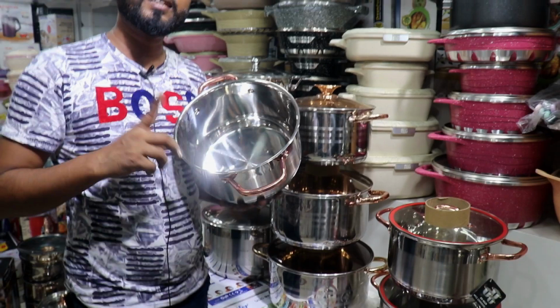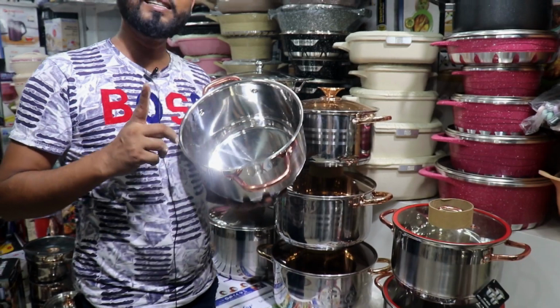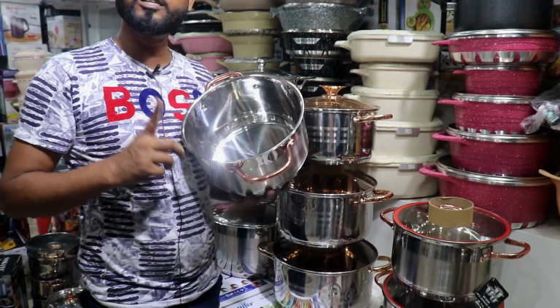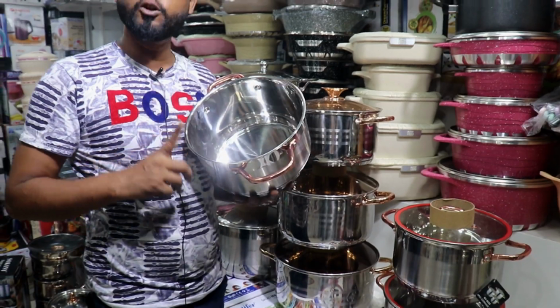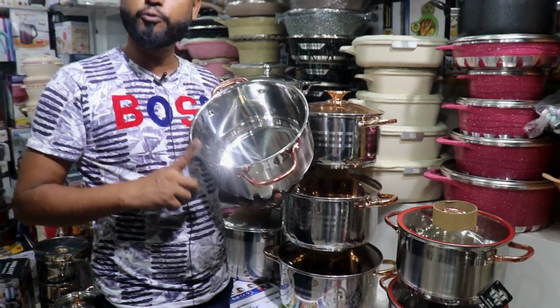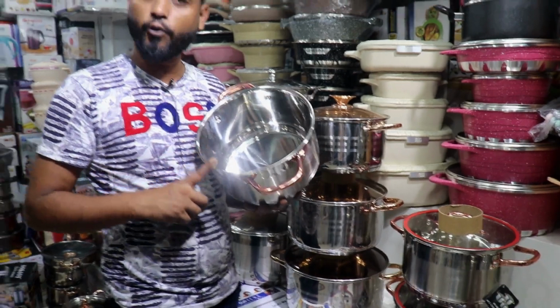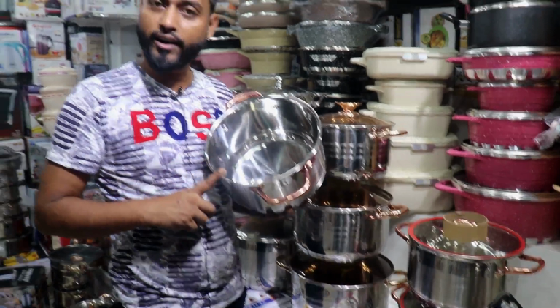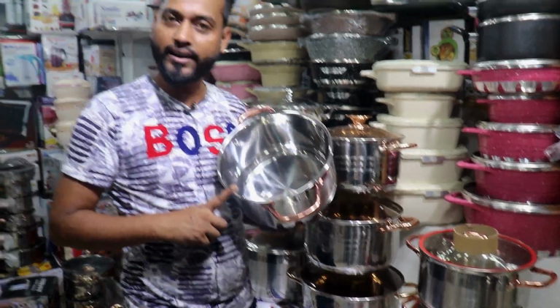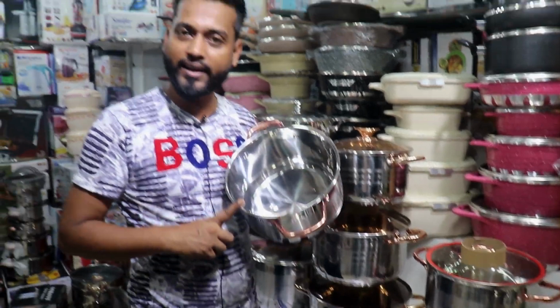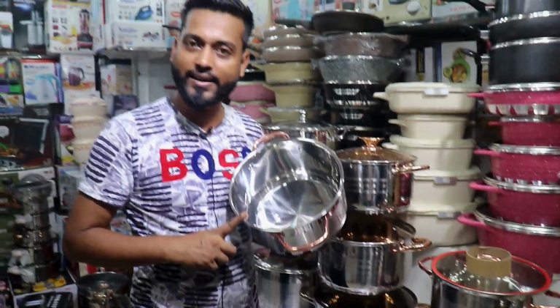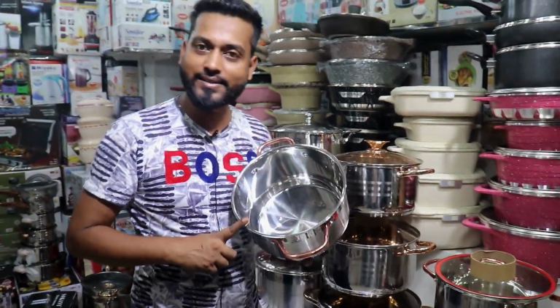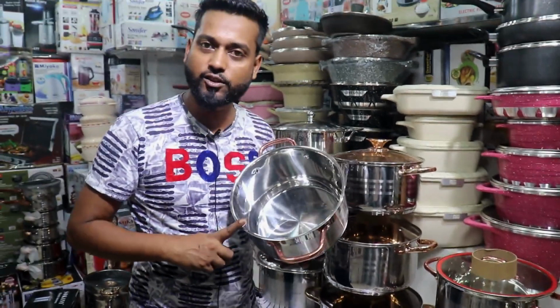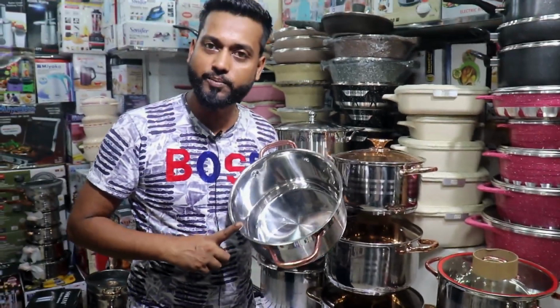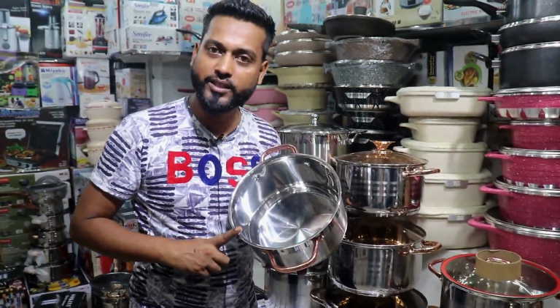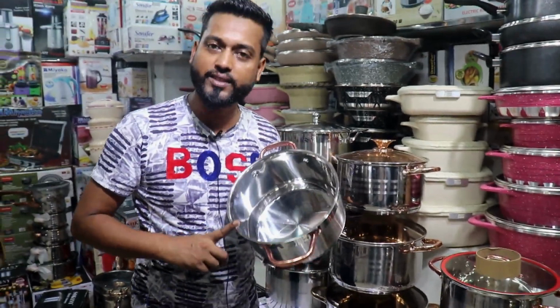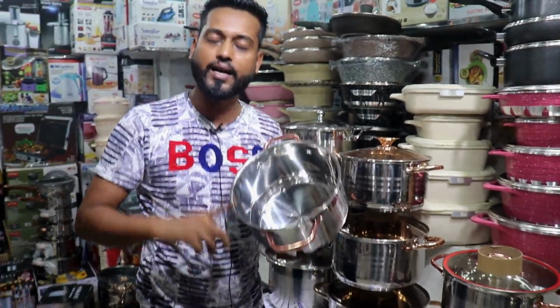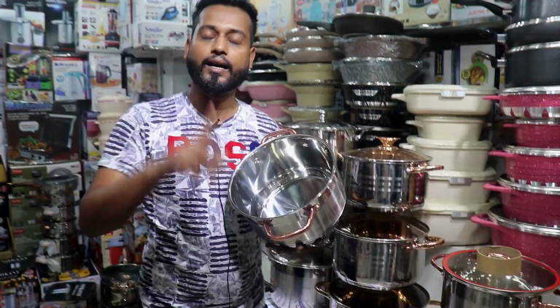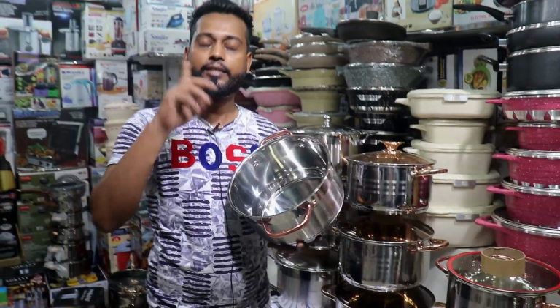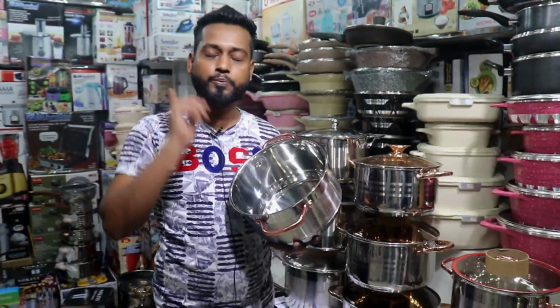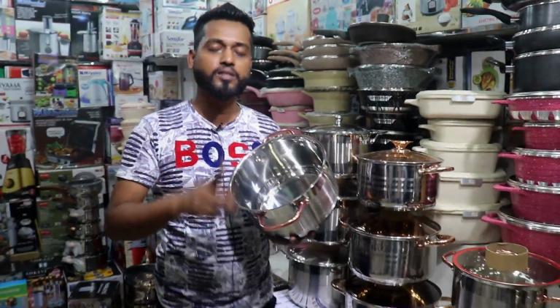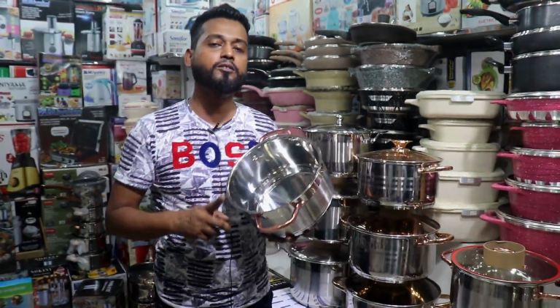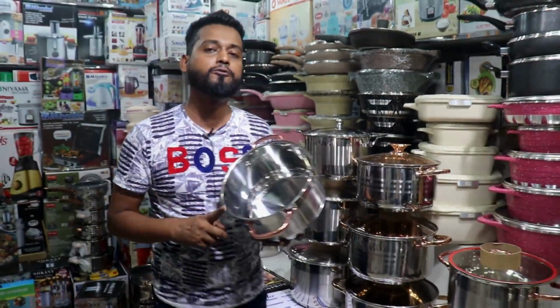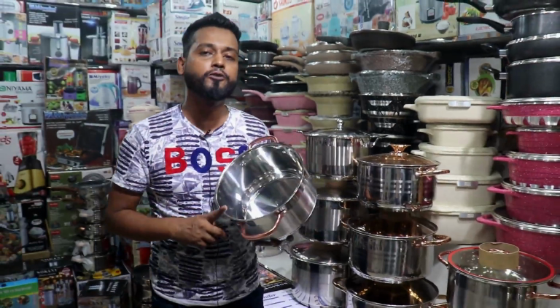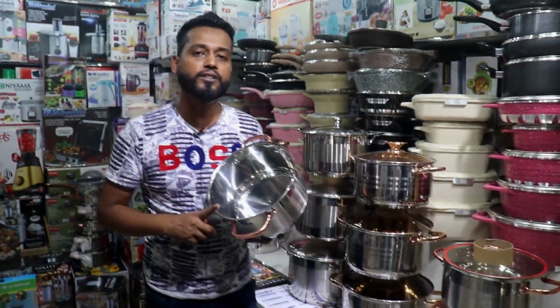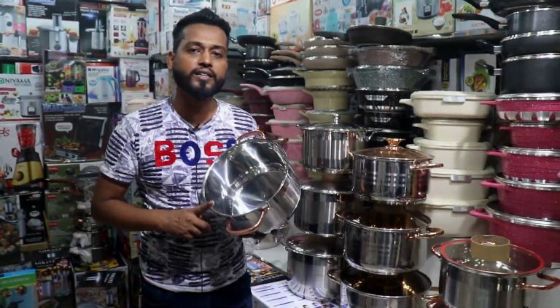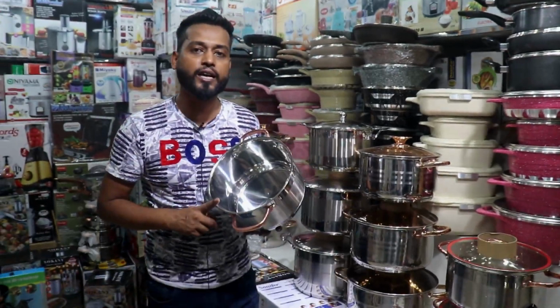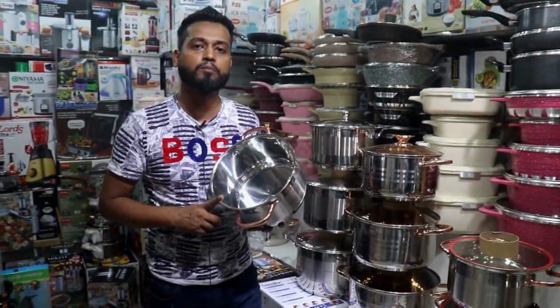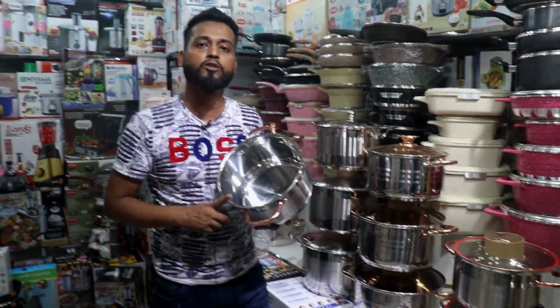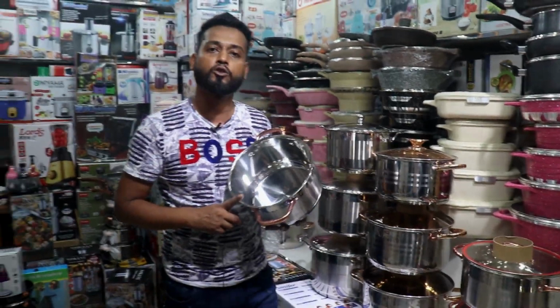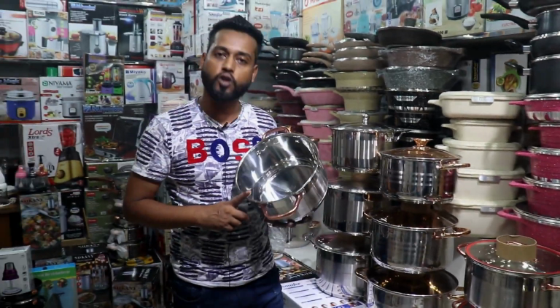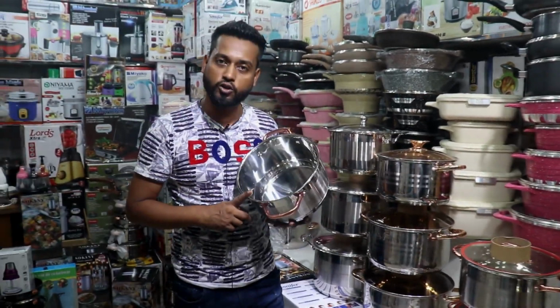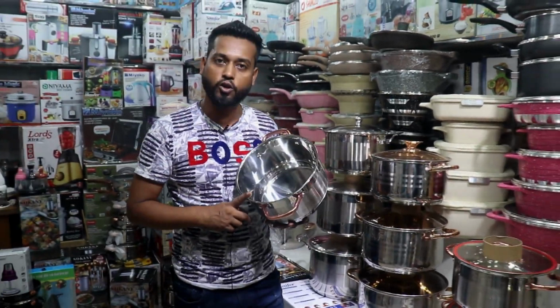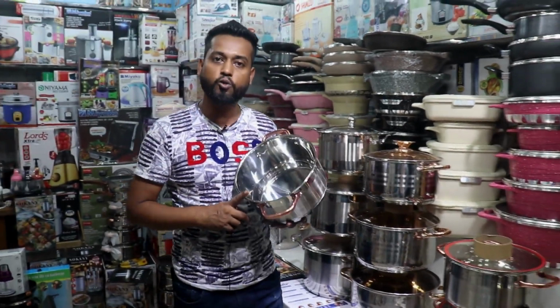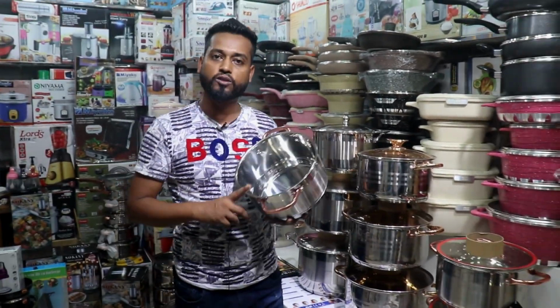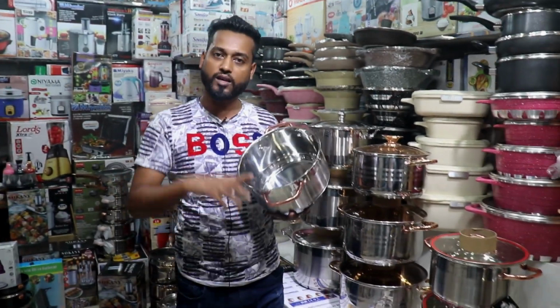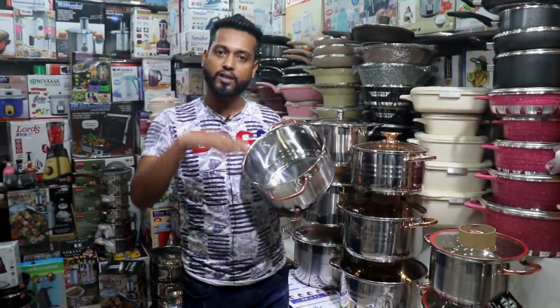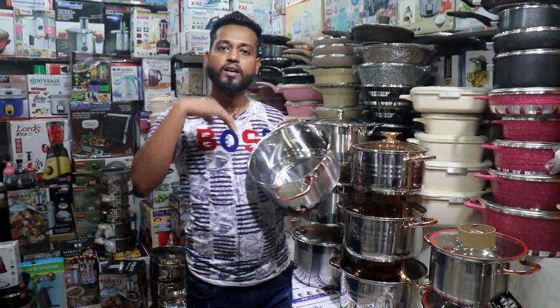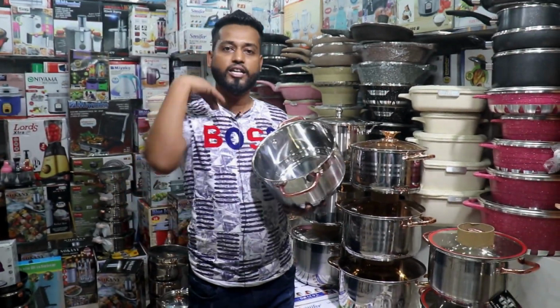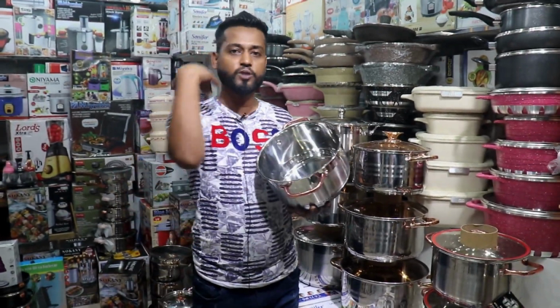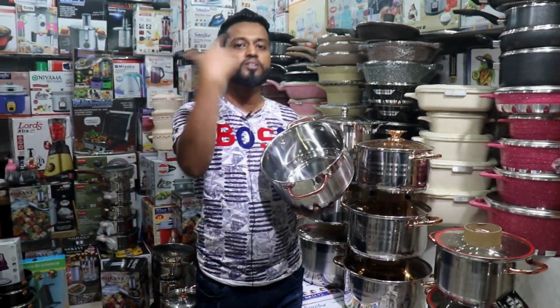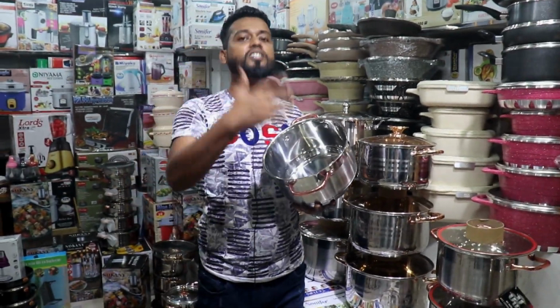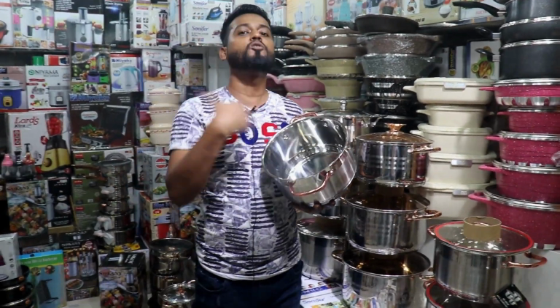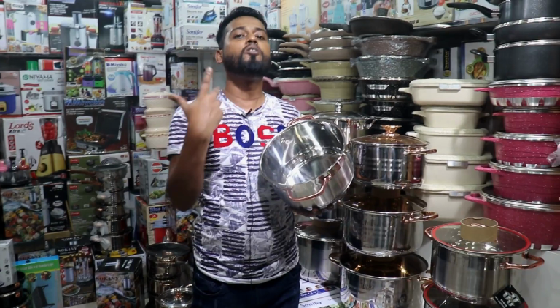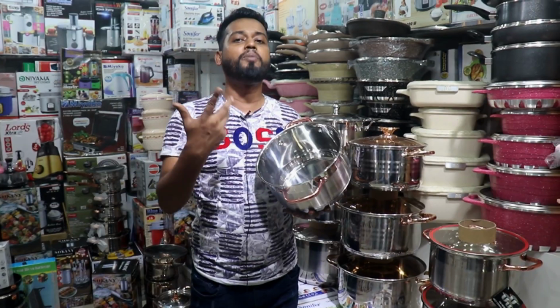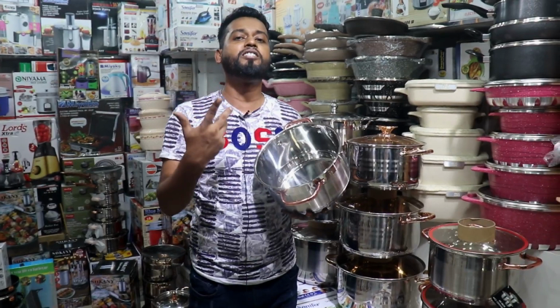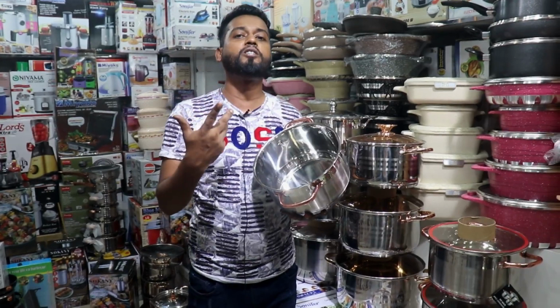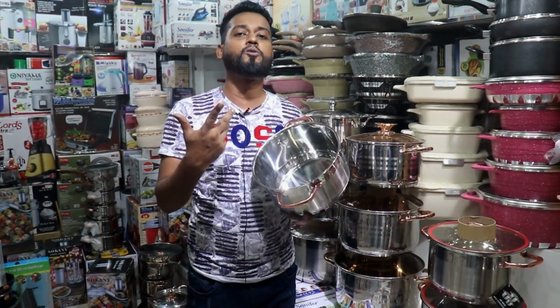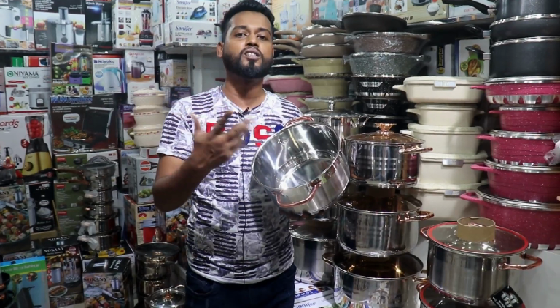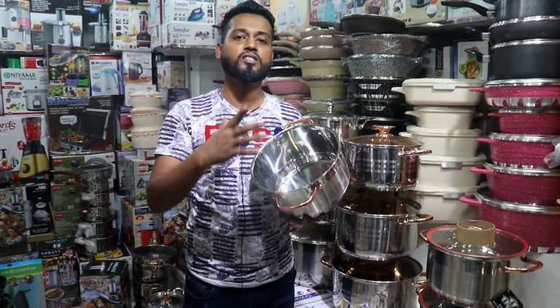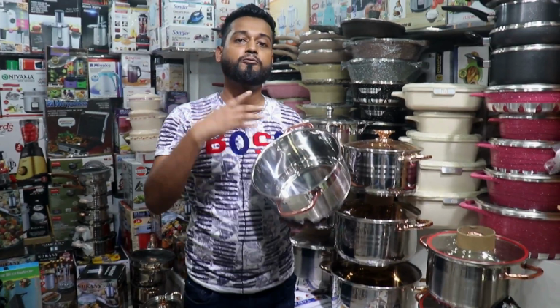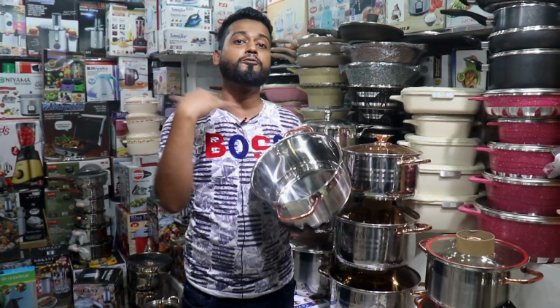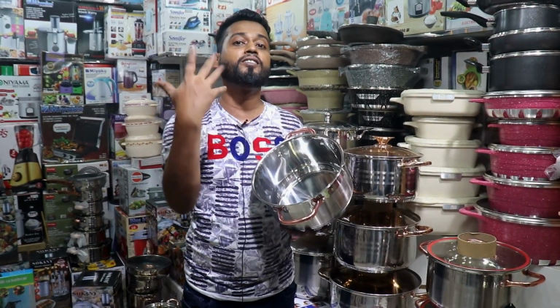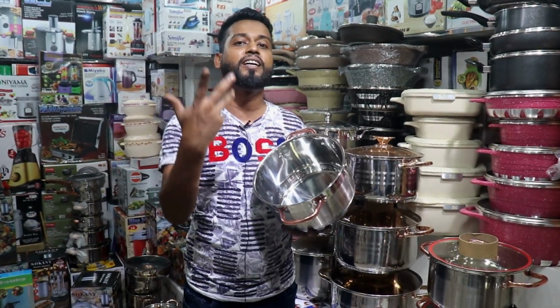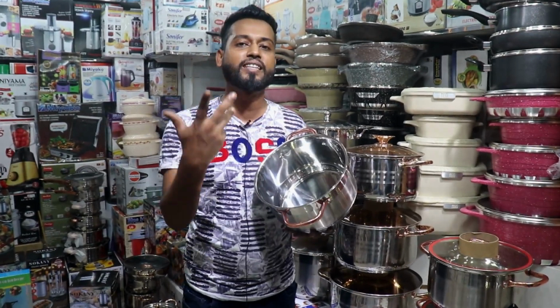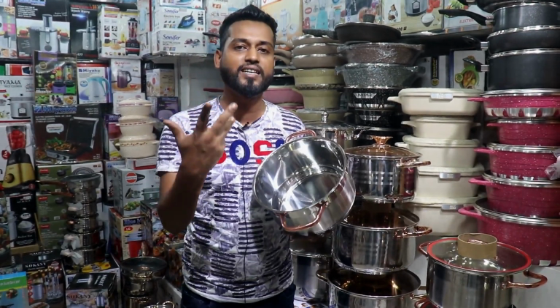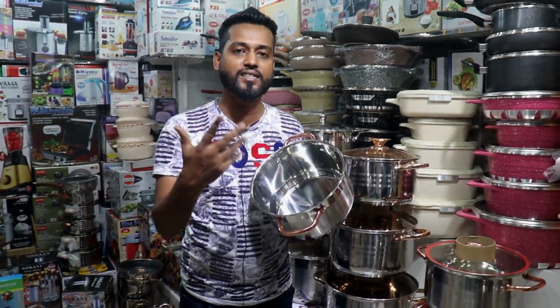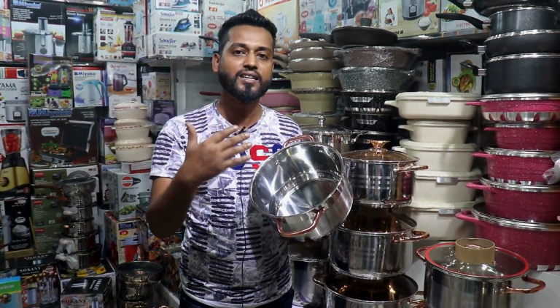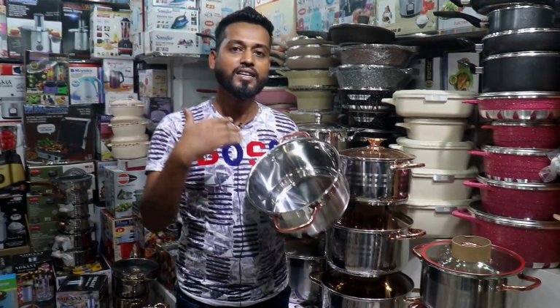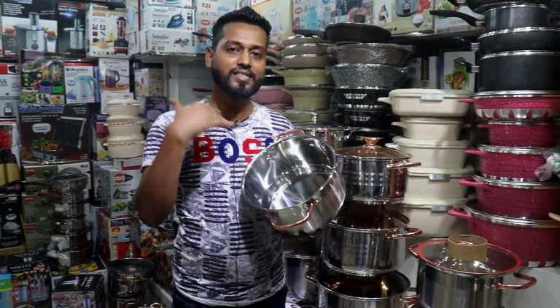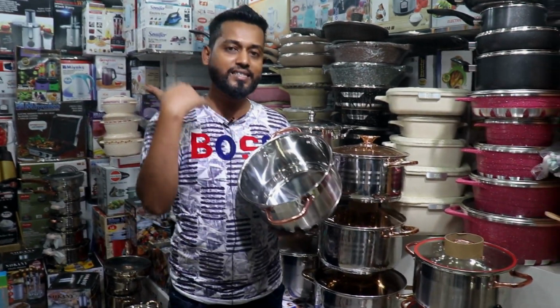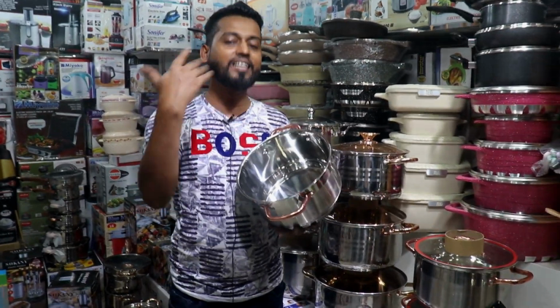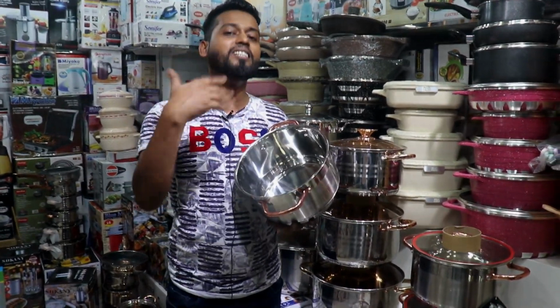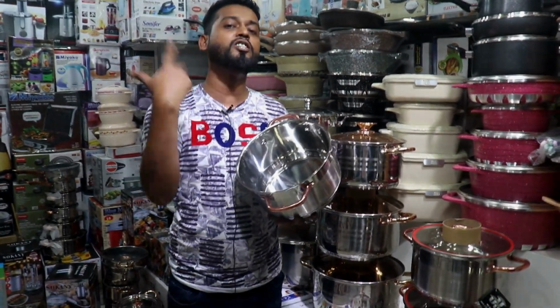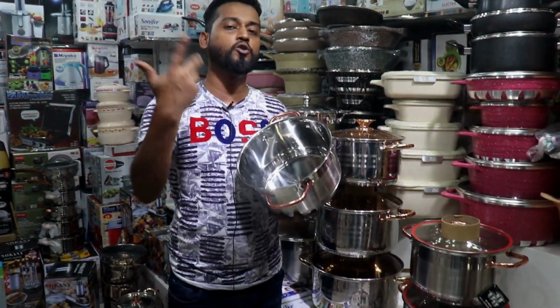304 grade stainless steel, 100% food grade. The doctor's grade is basic — food grade is still basic.